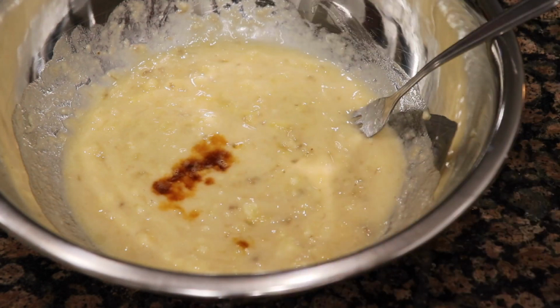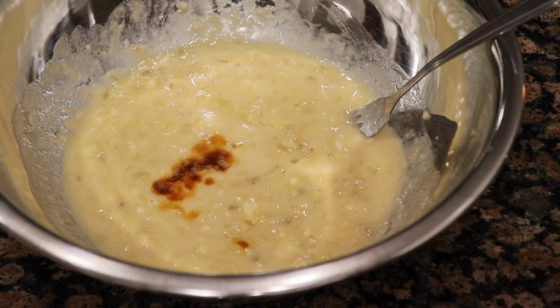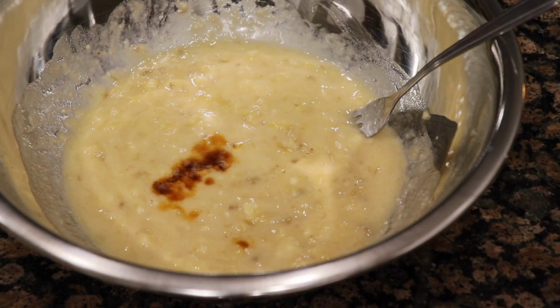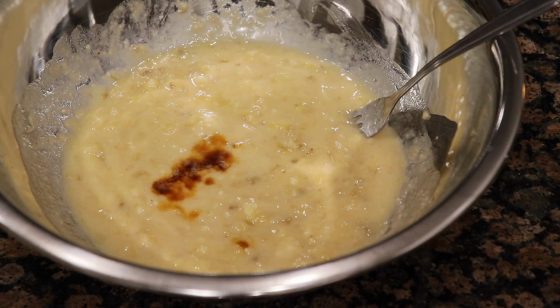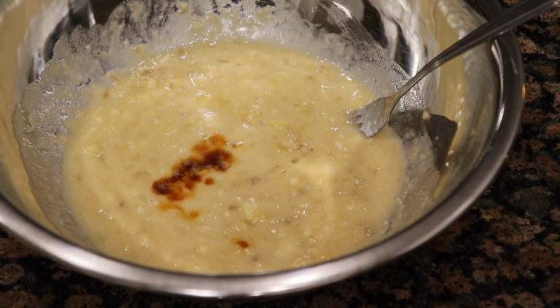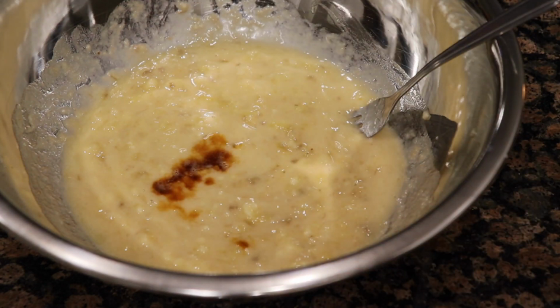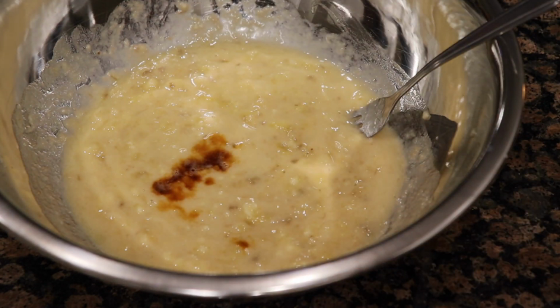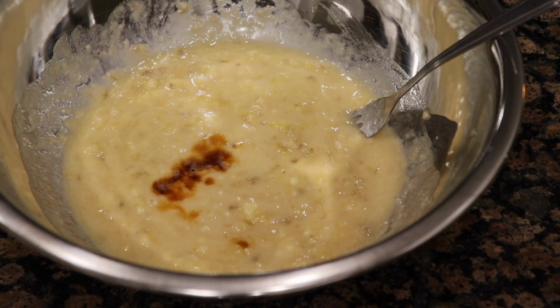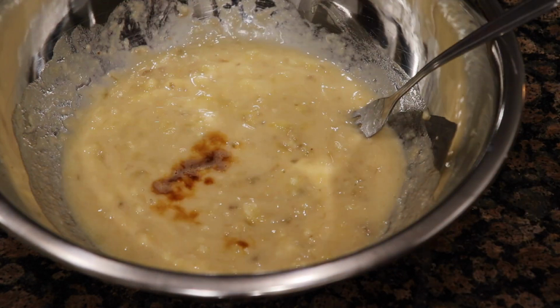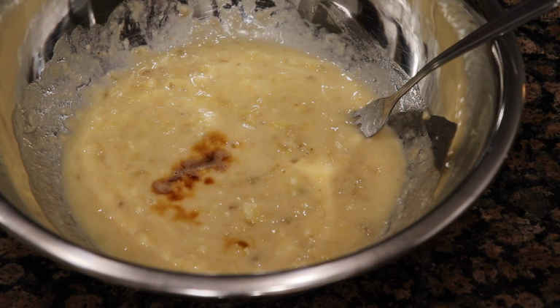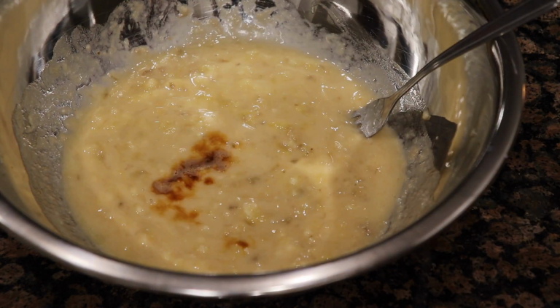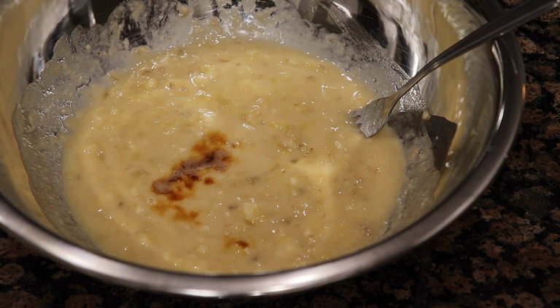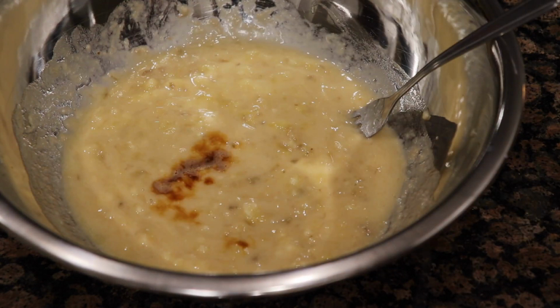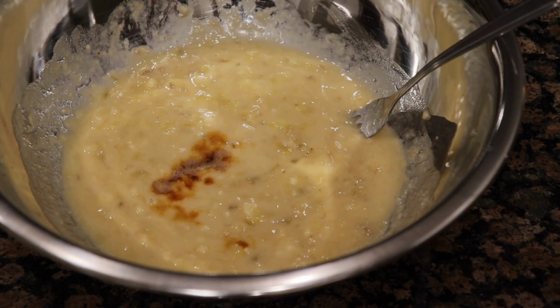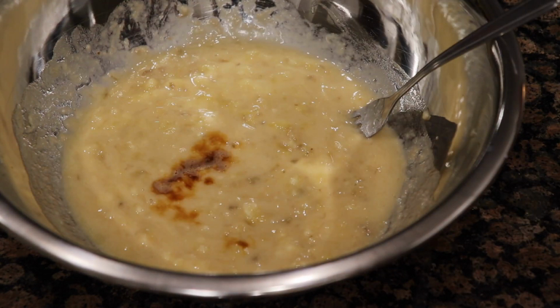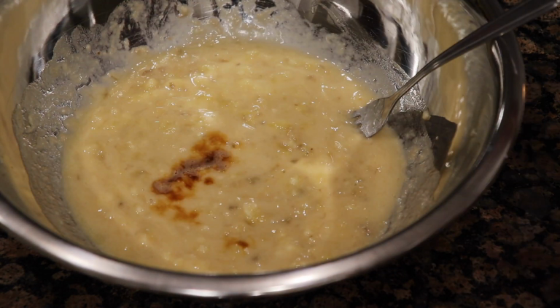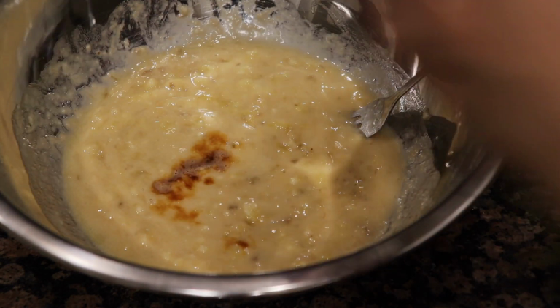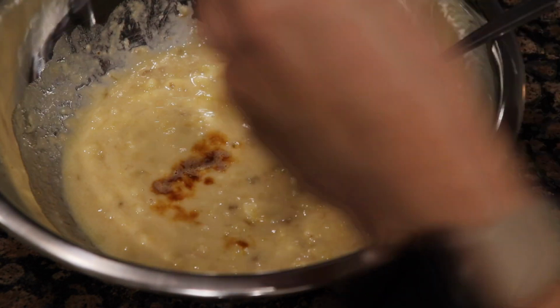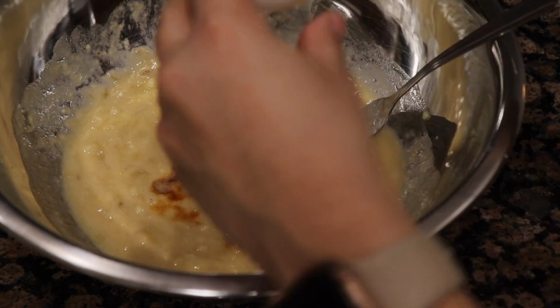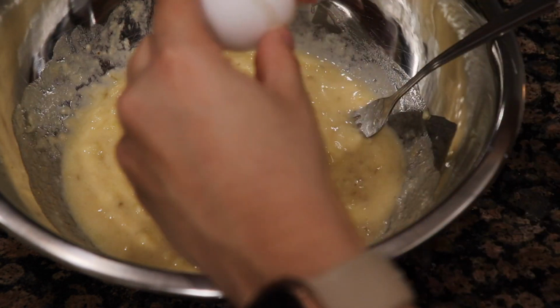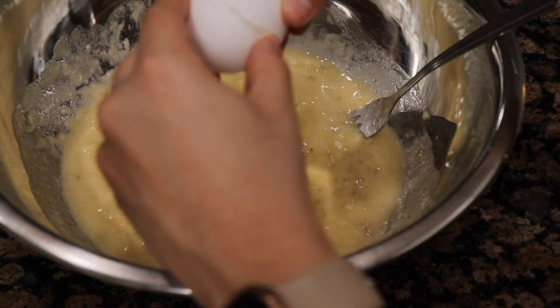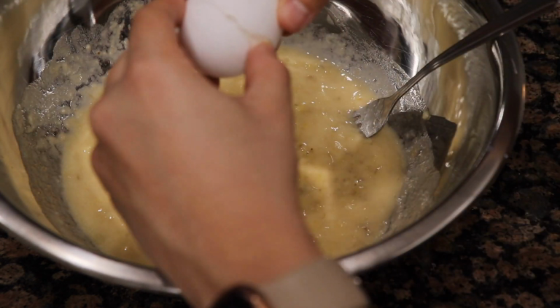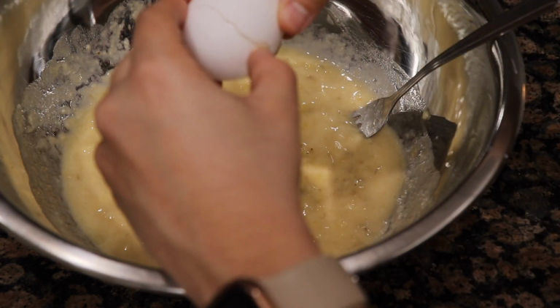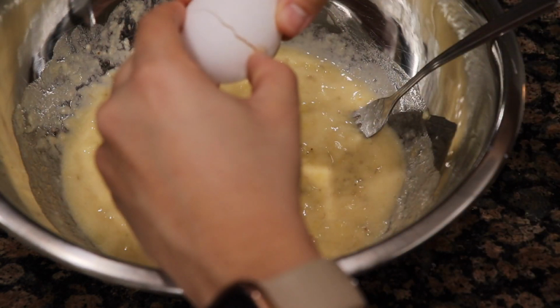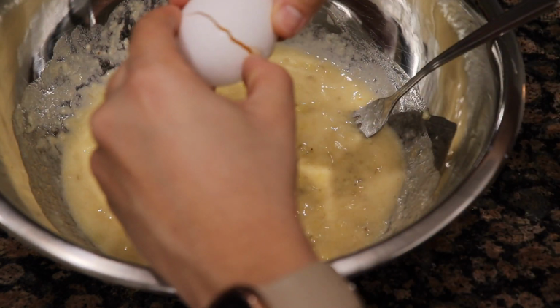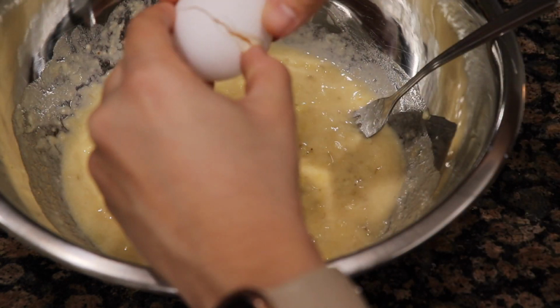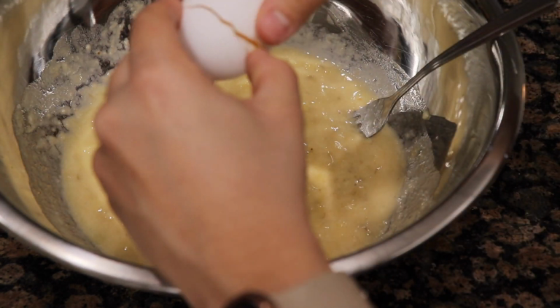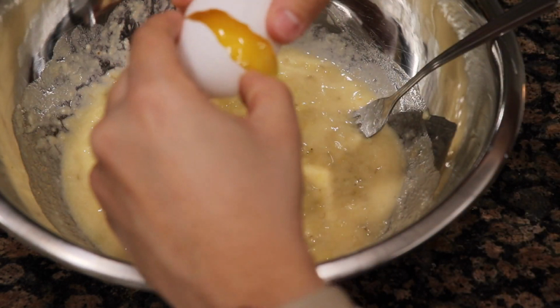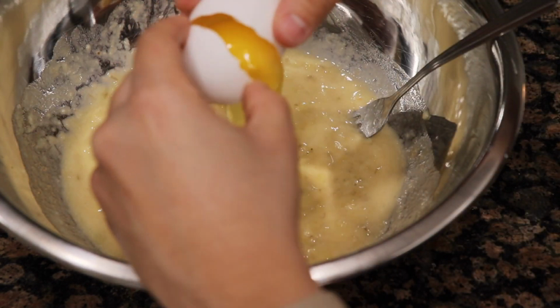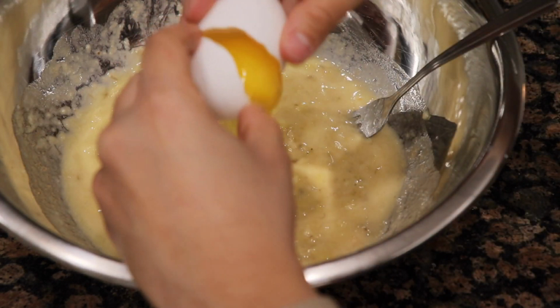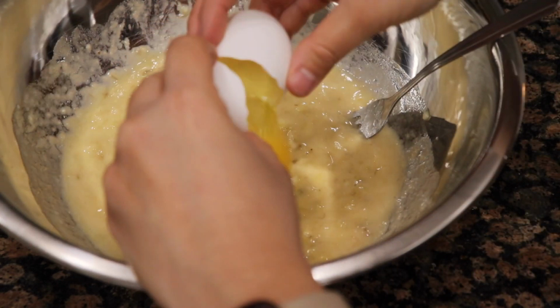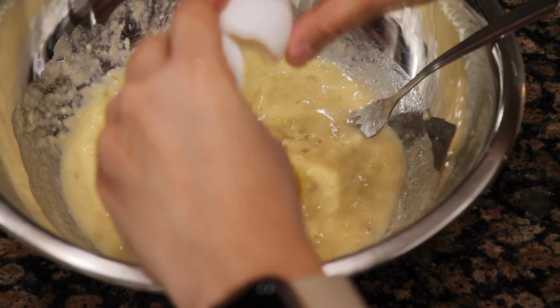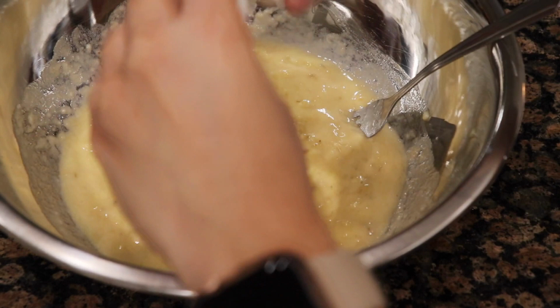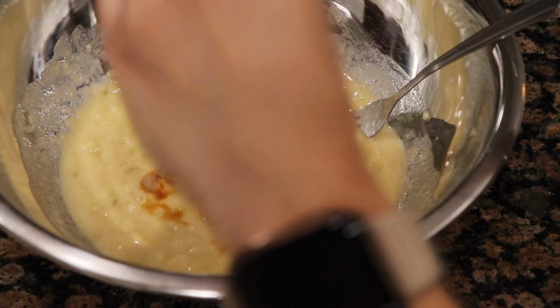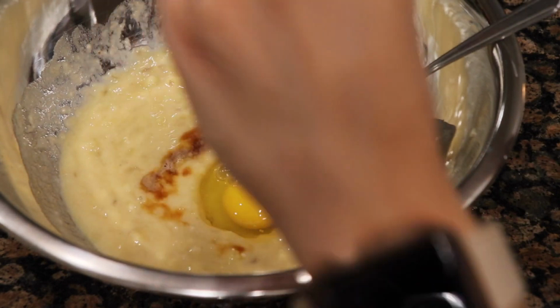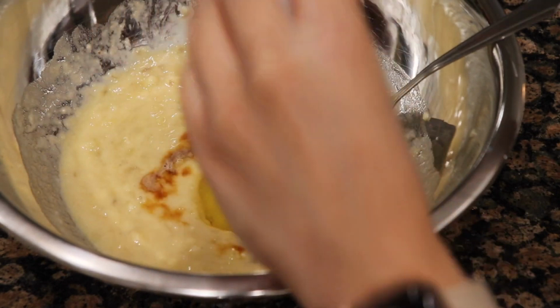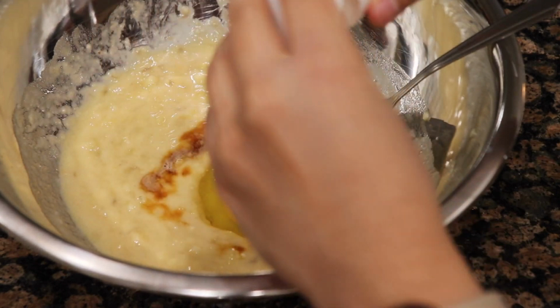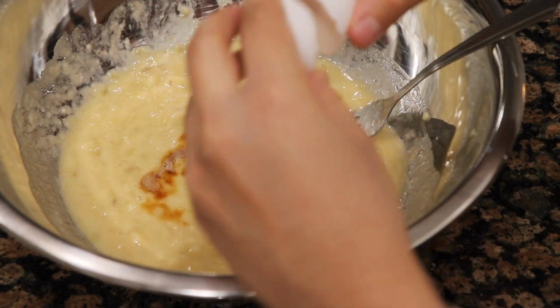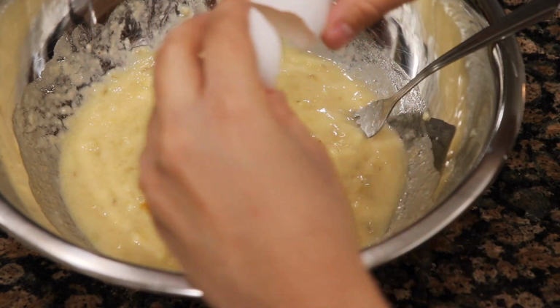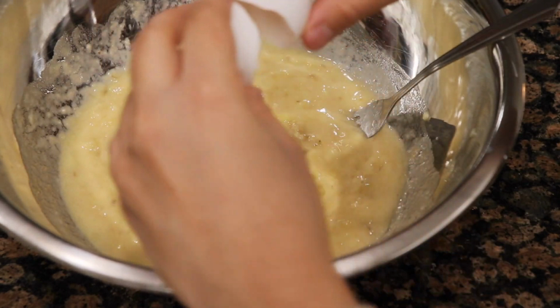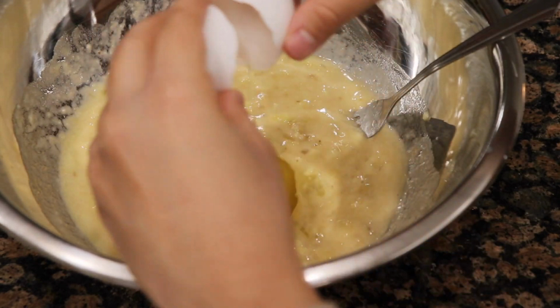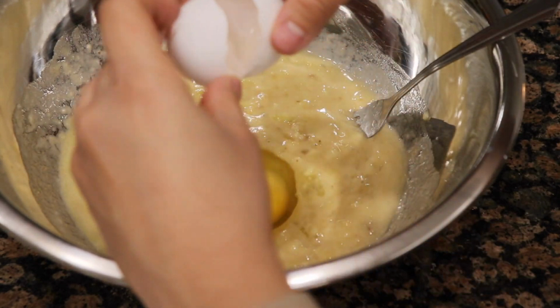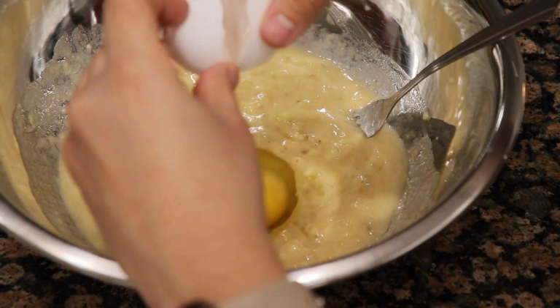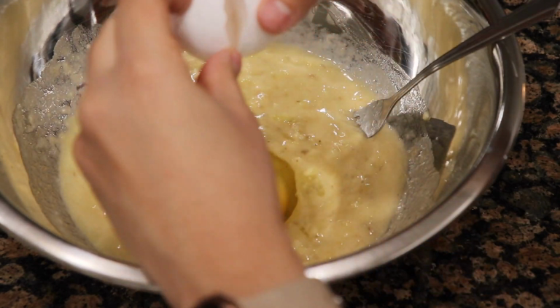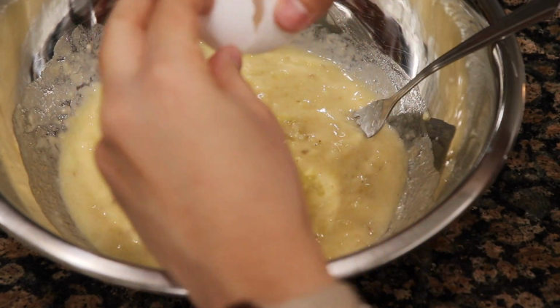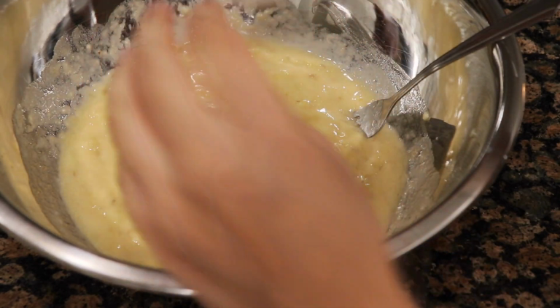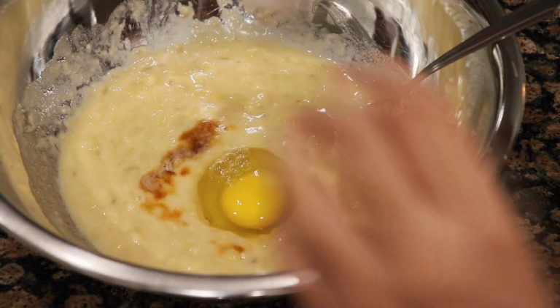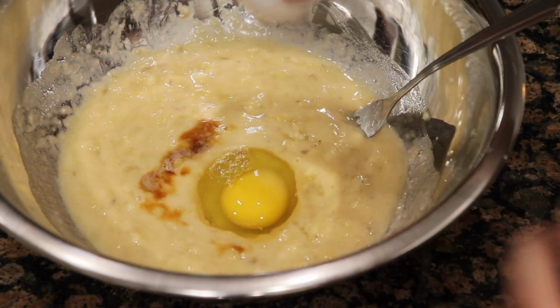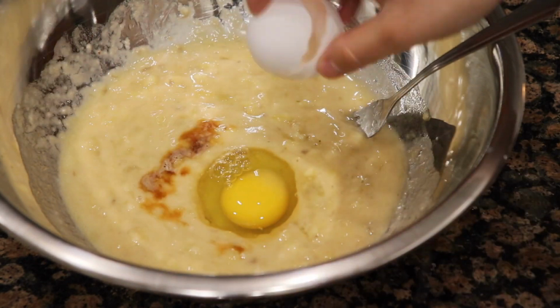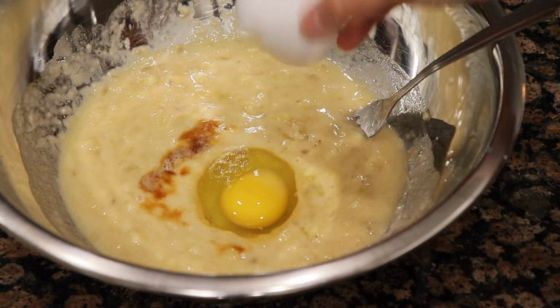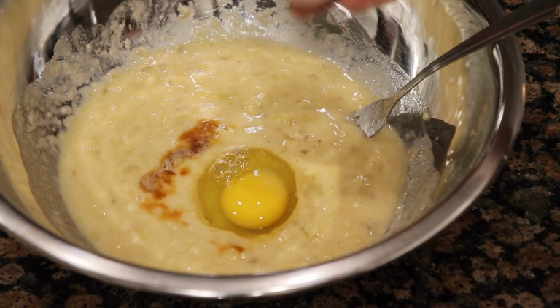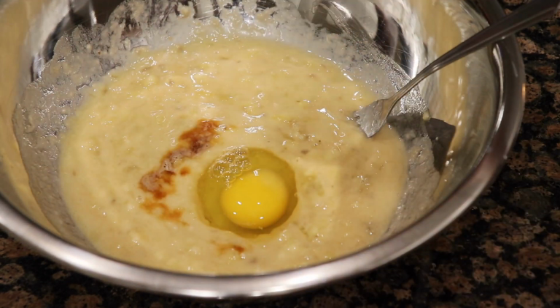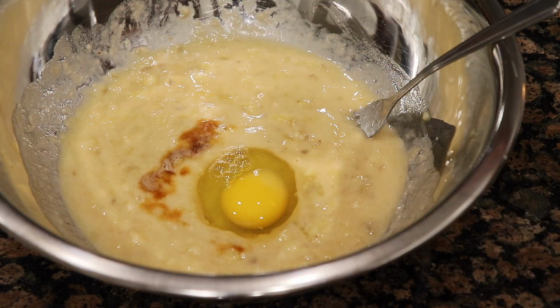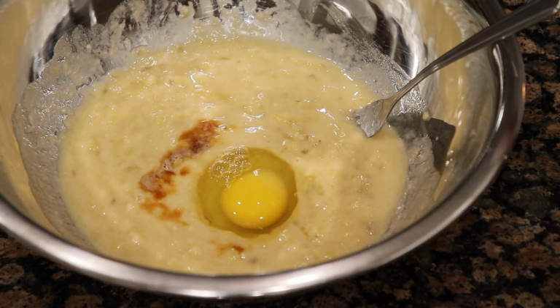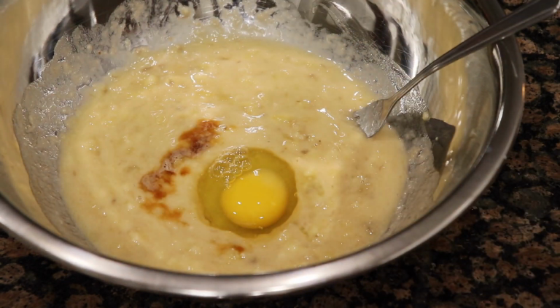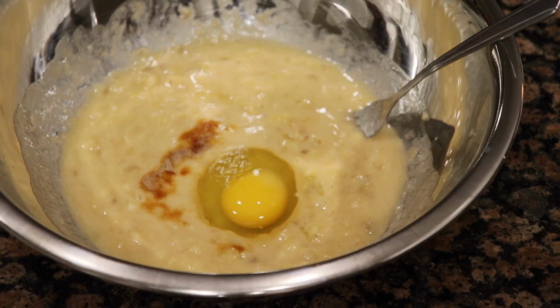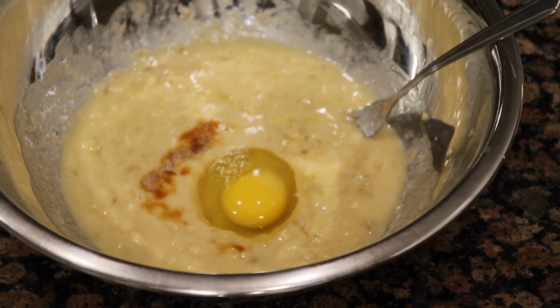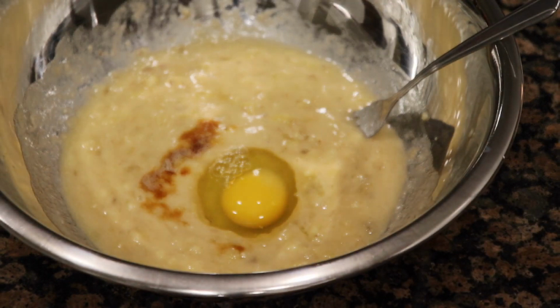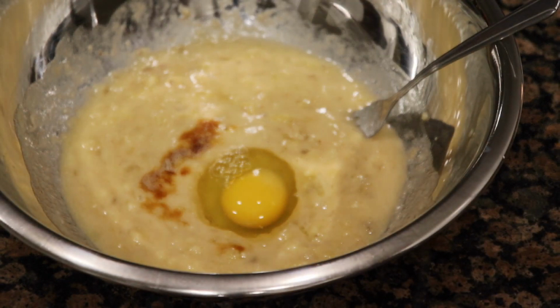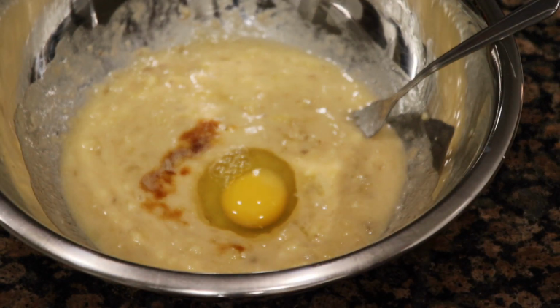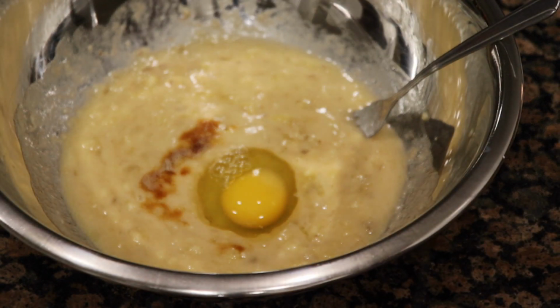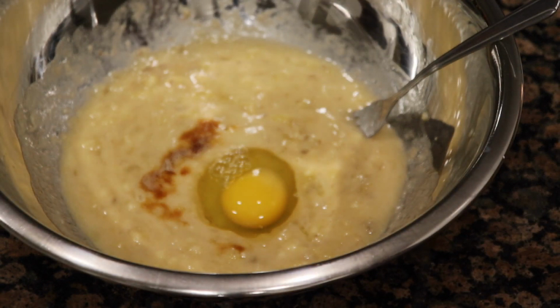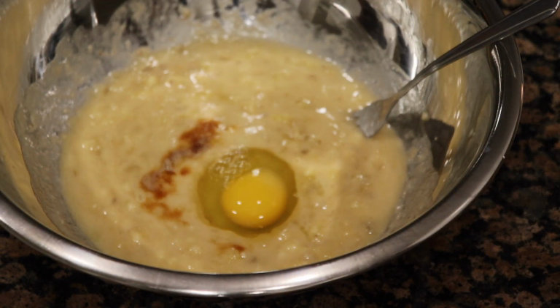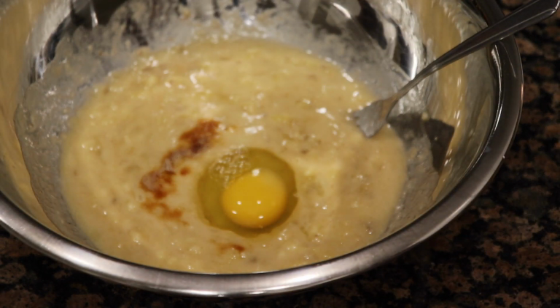Now you're going to have your last wet ingredients, which are your vanilla and your egg, and you're going to mix those very well.